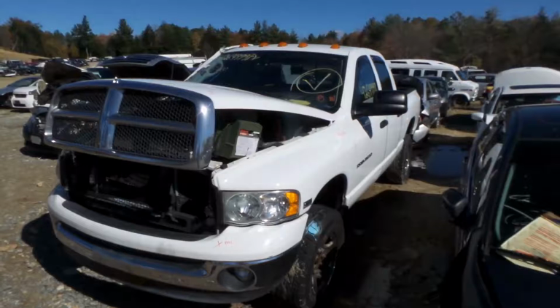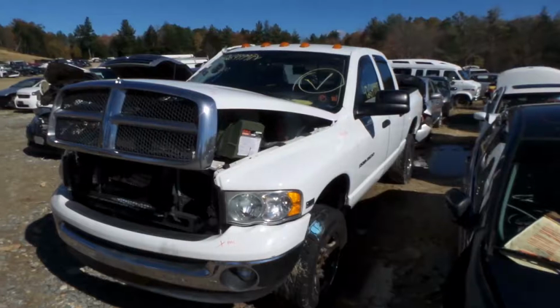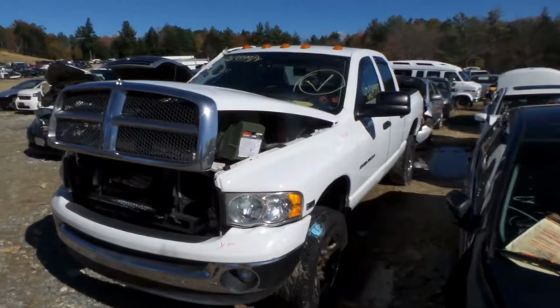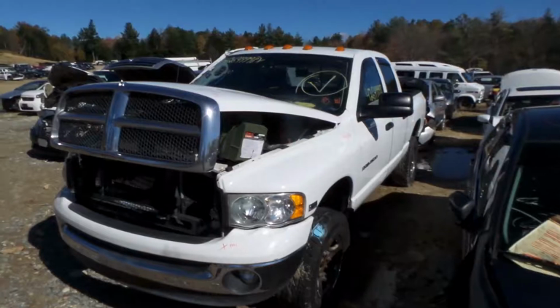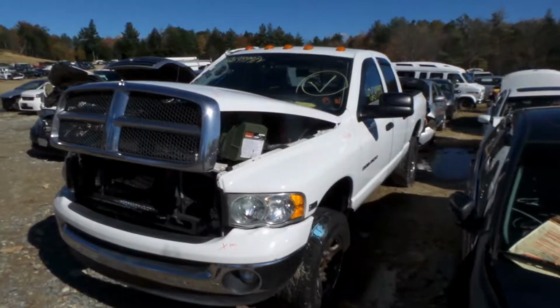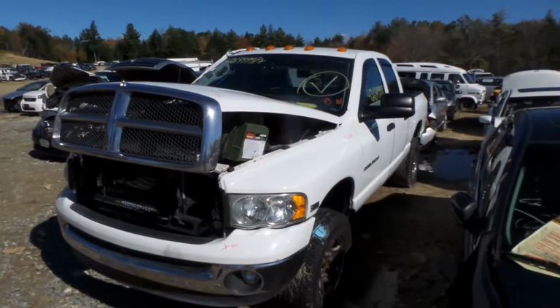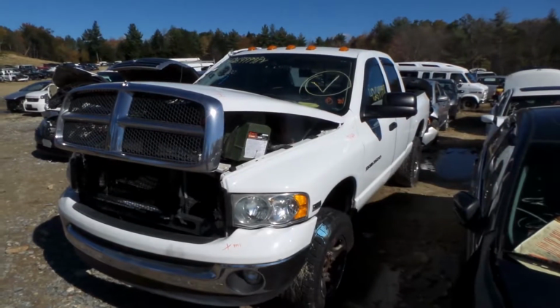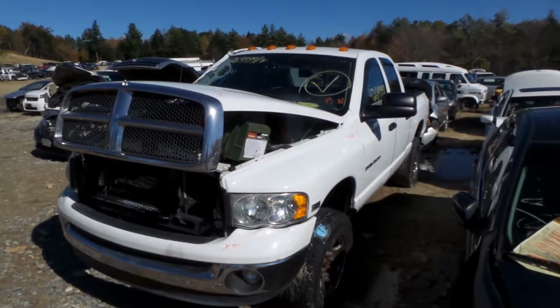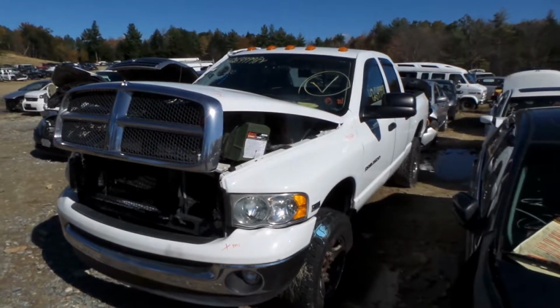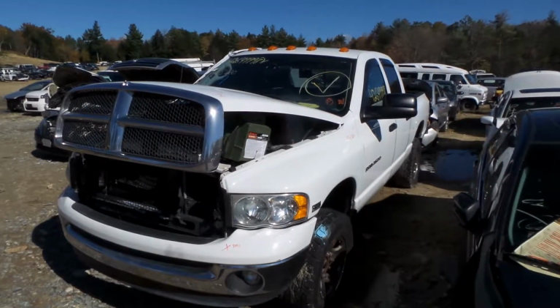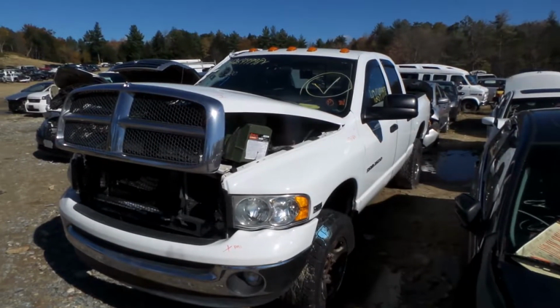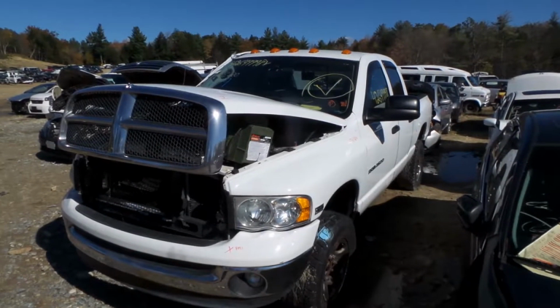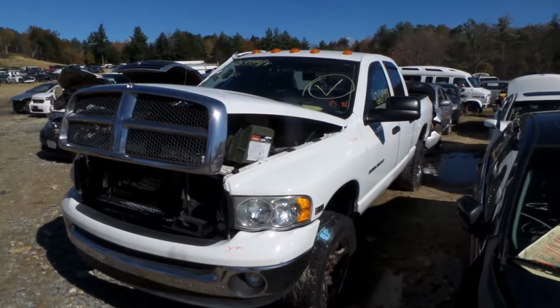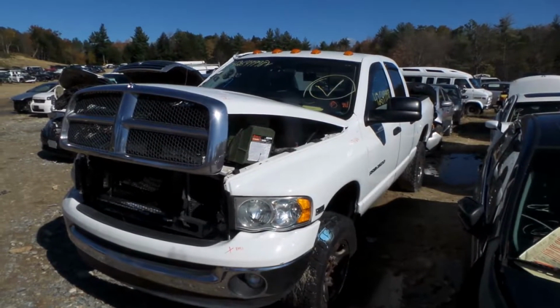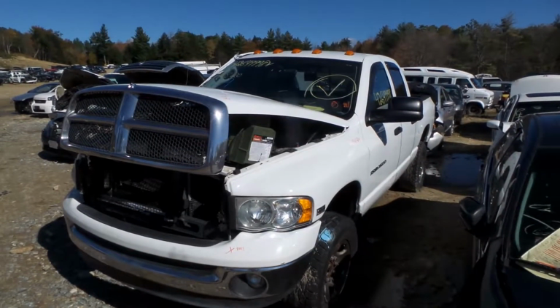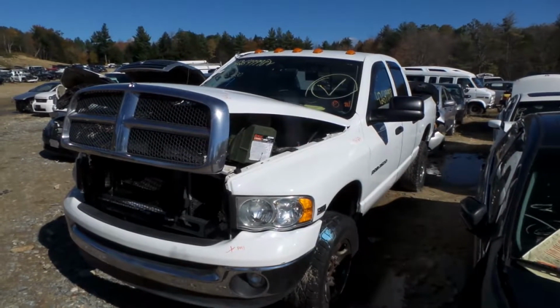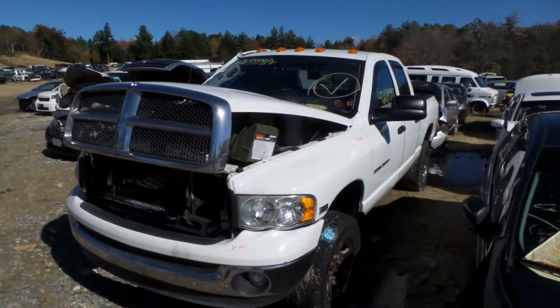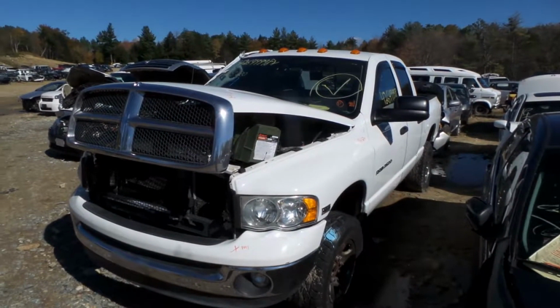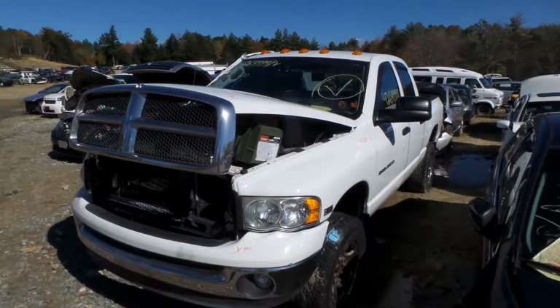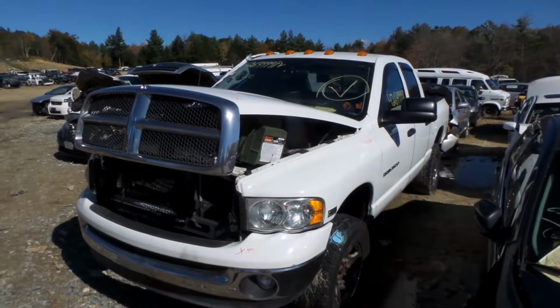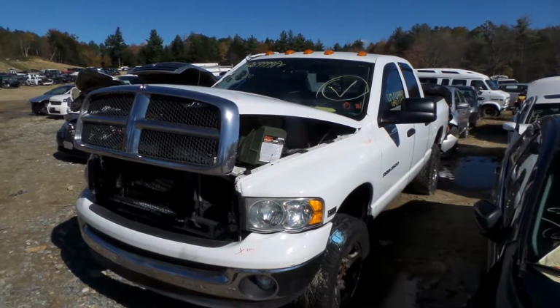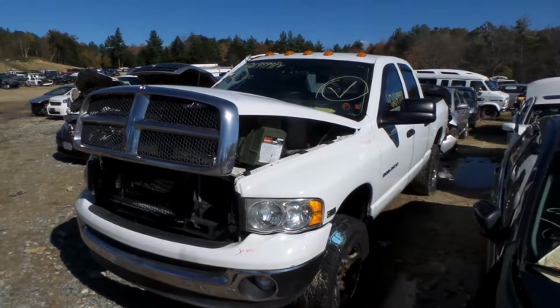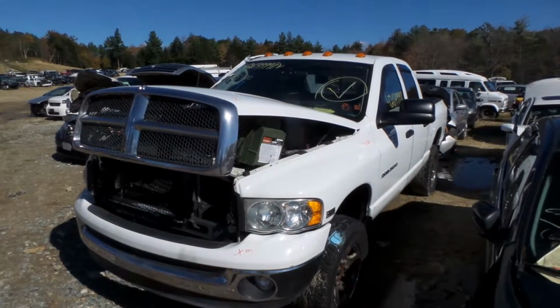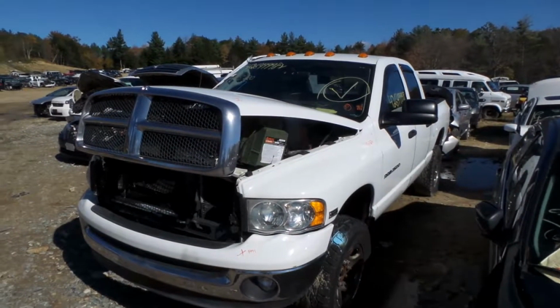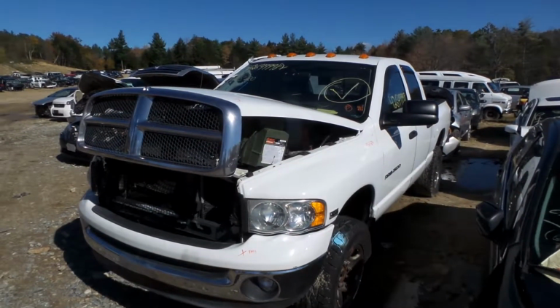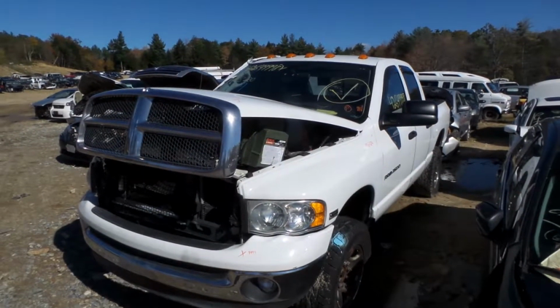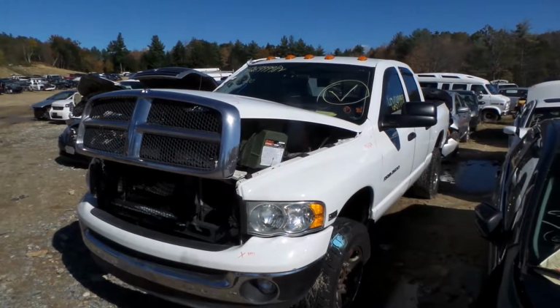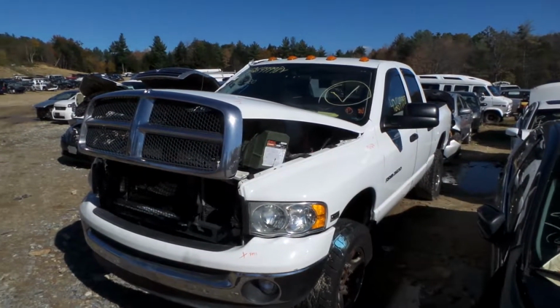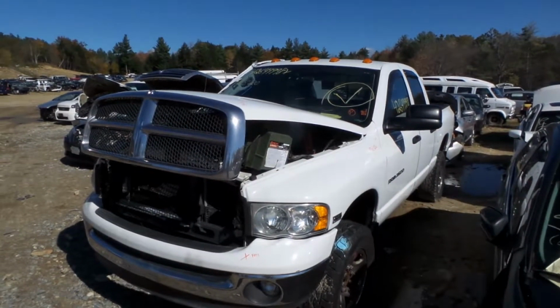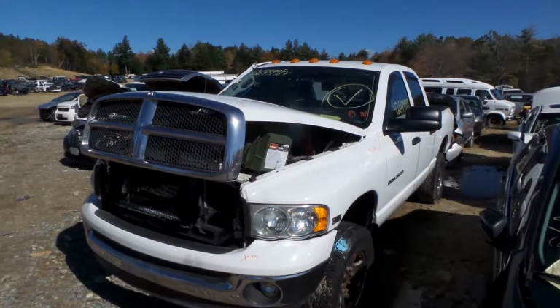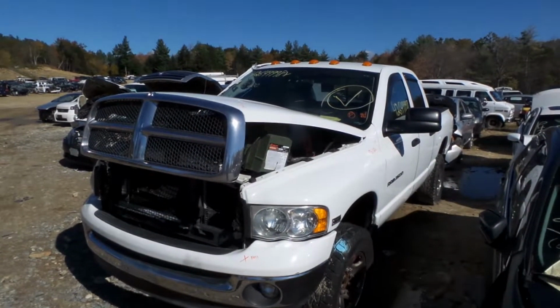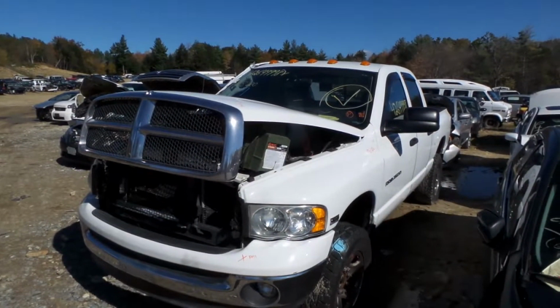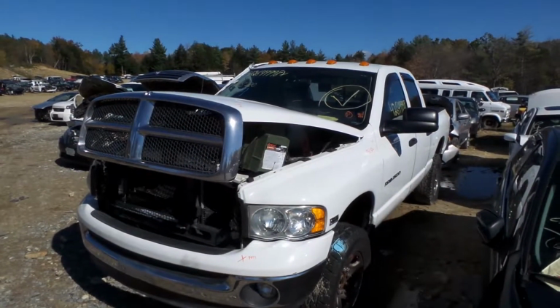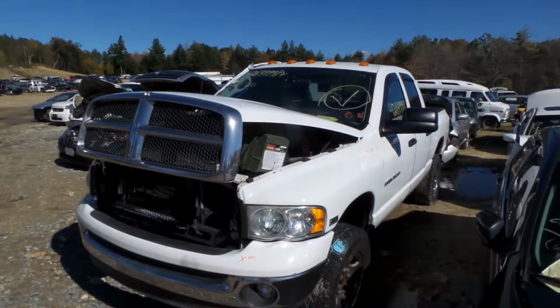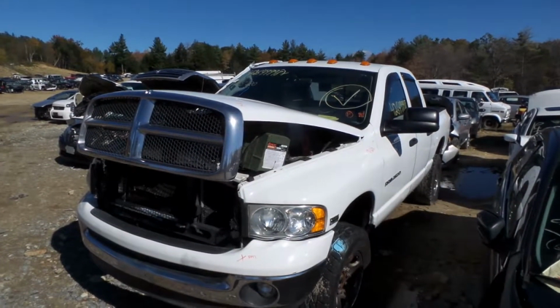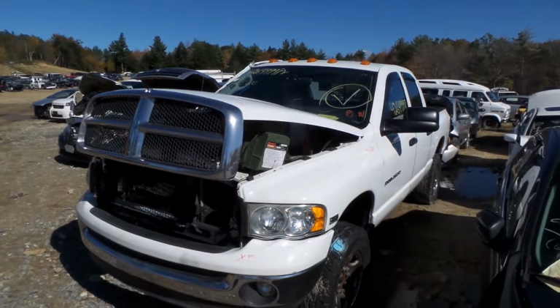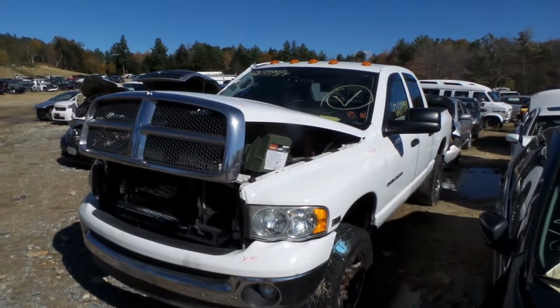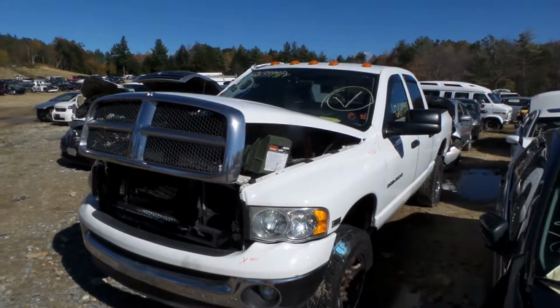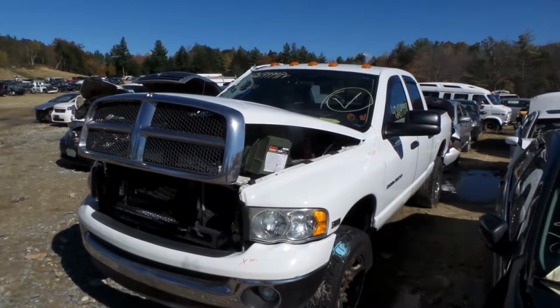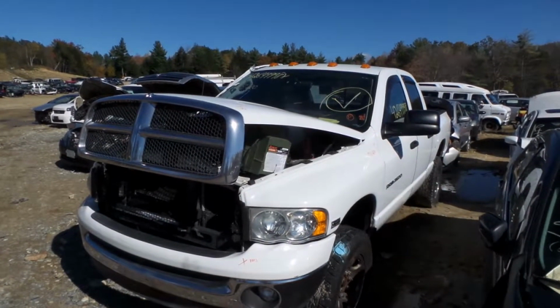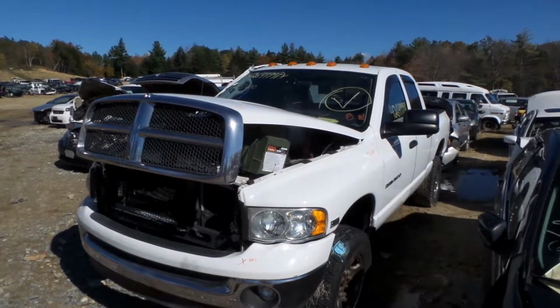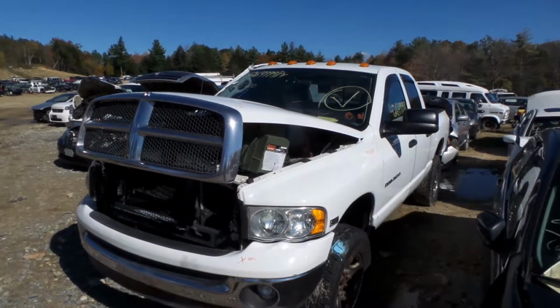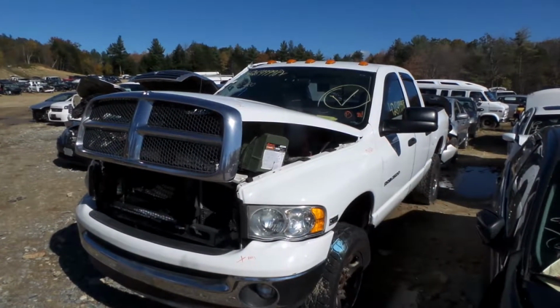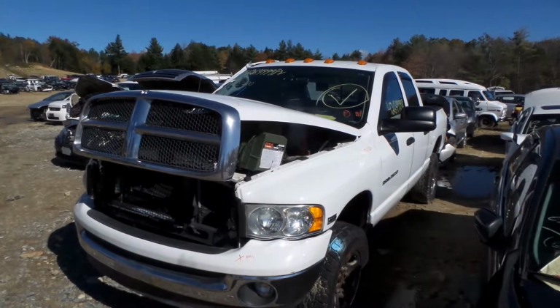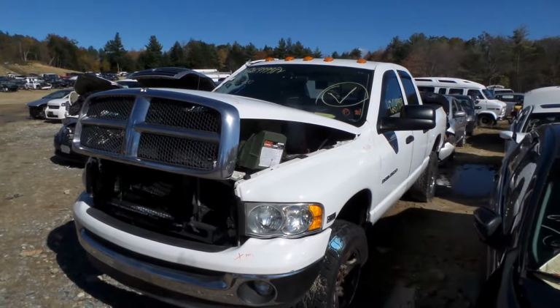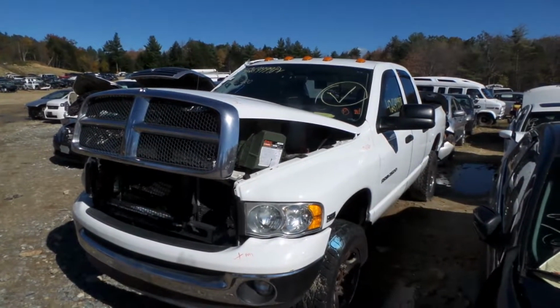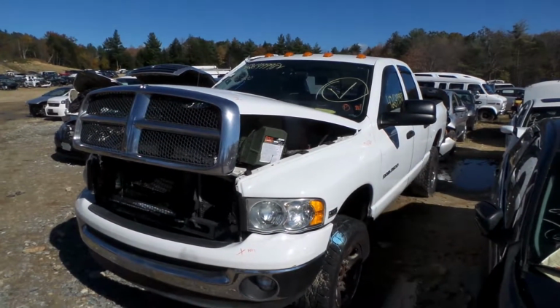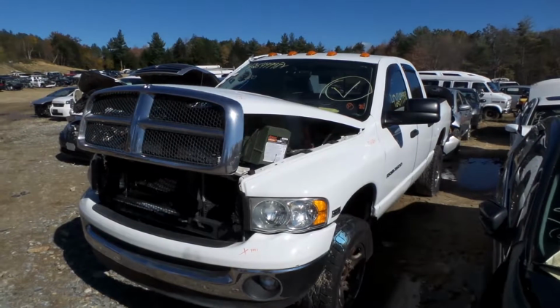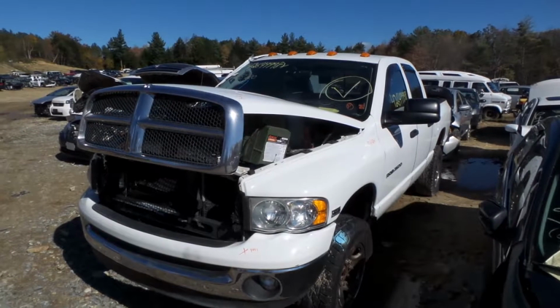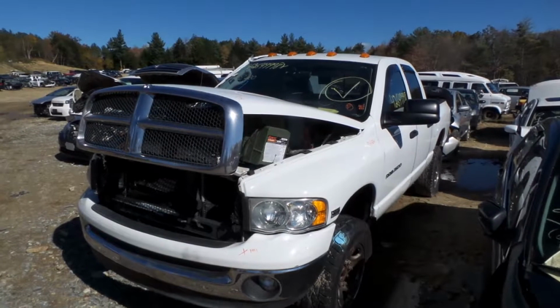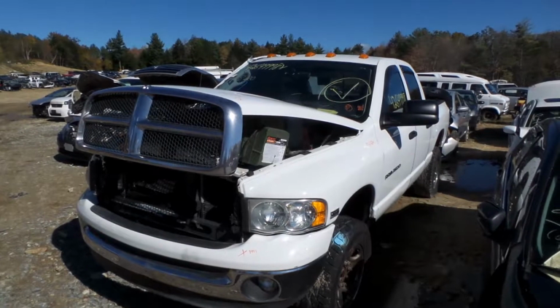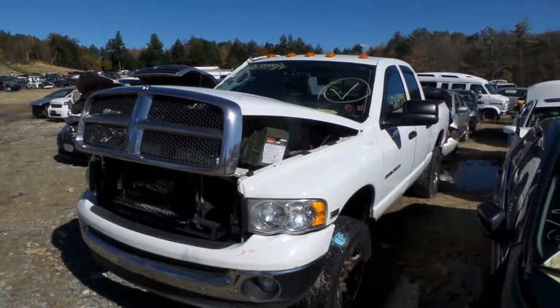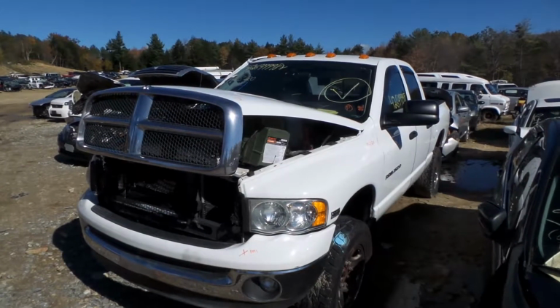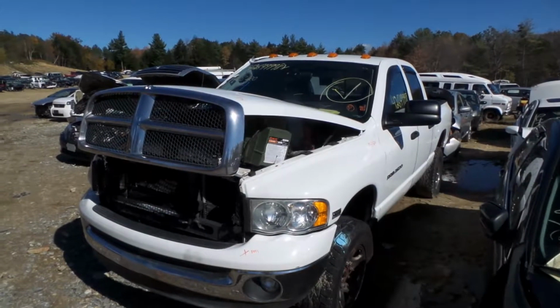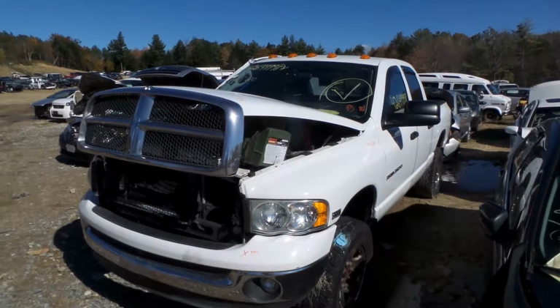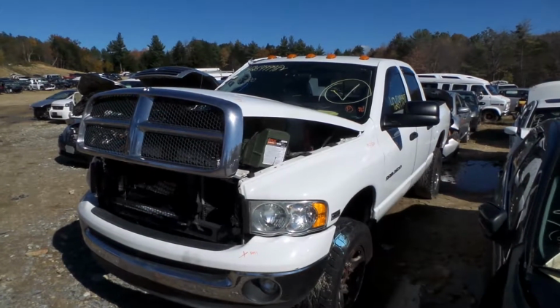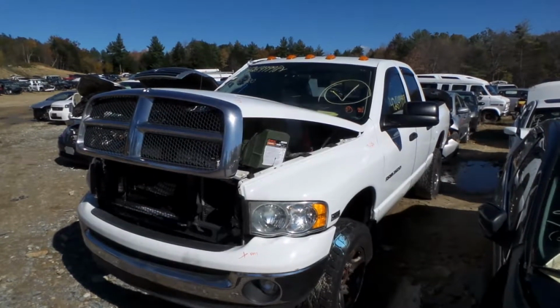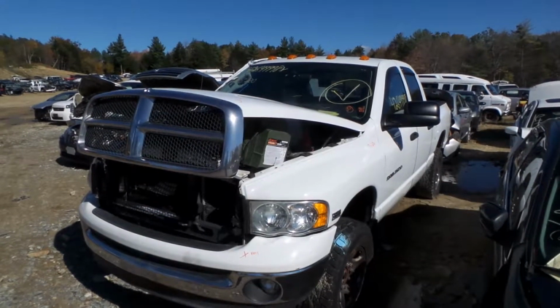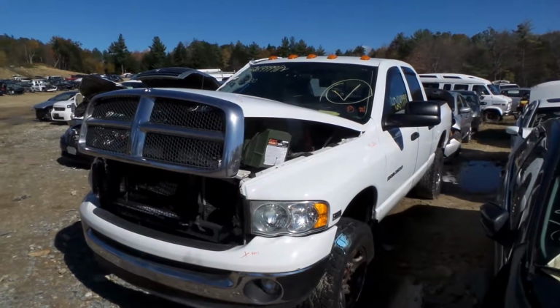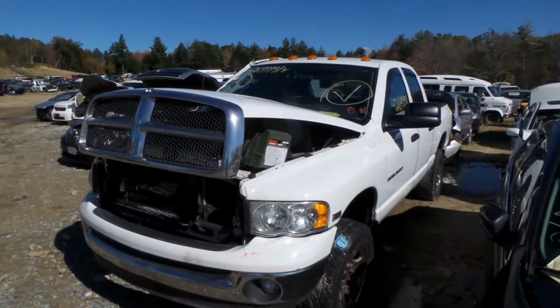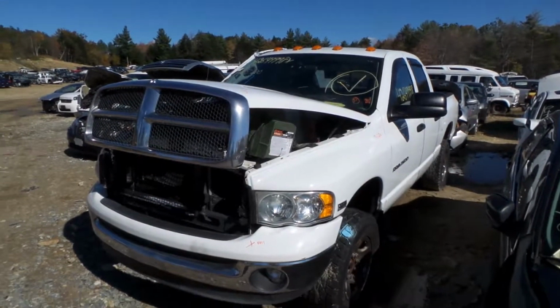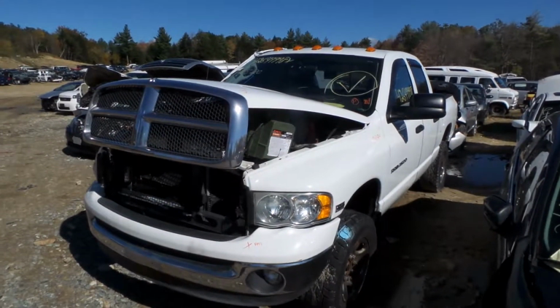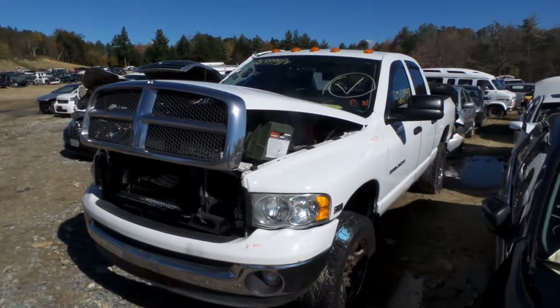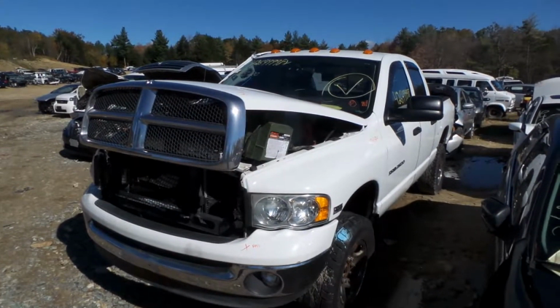Hi, it's Kyle with New England Auto and Truck Recyclers. Today we're parting out a 03 Ram 2500, stock number 81124.